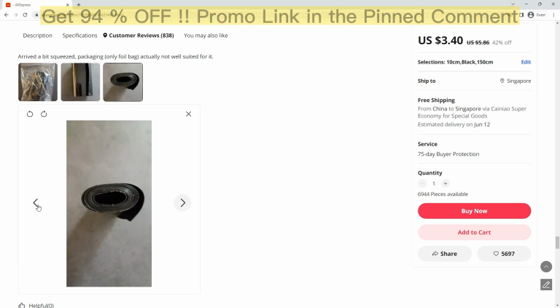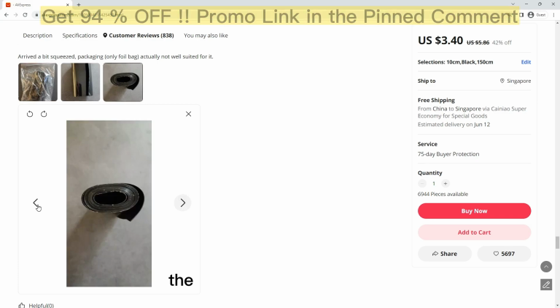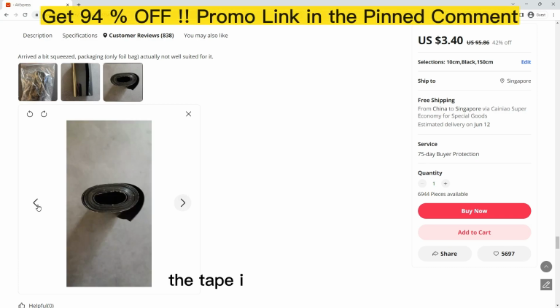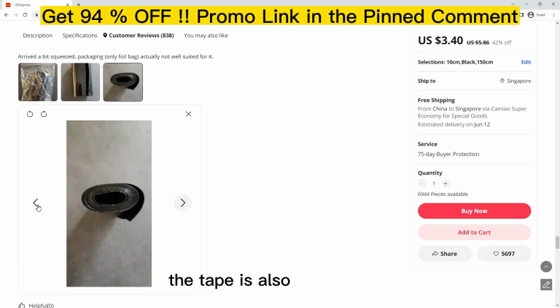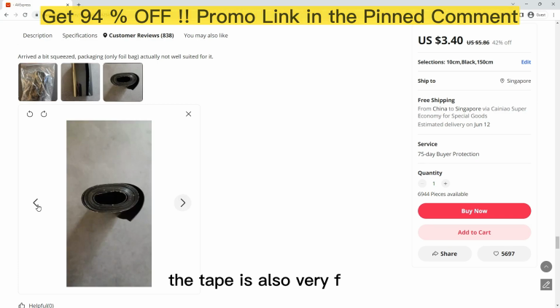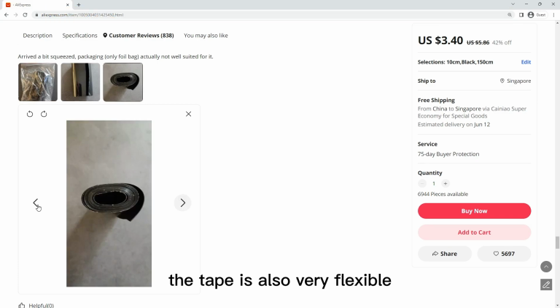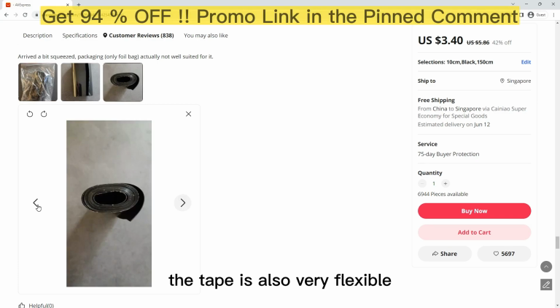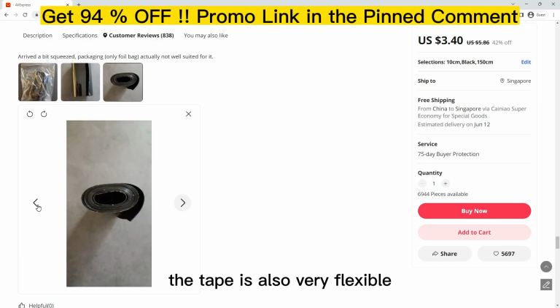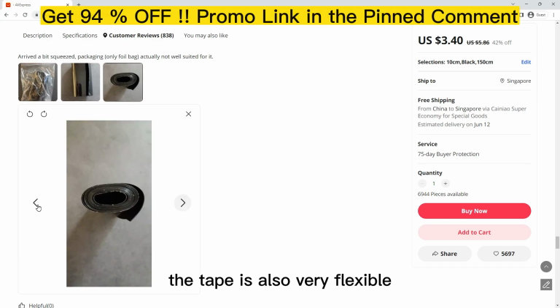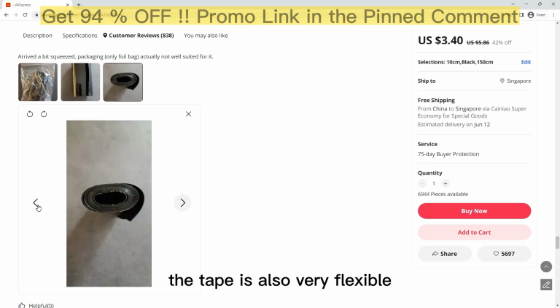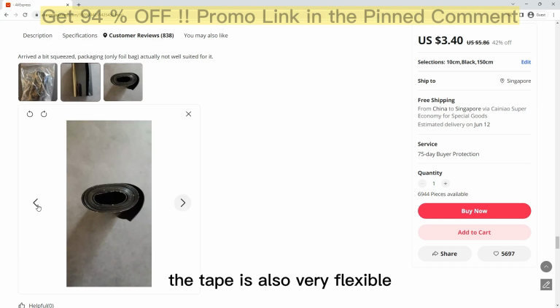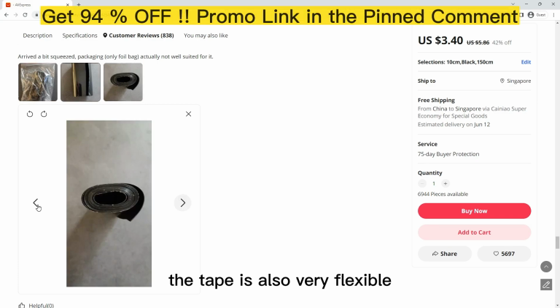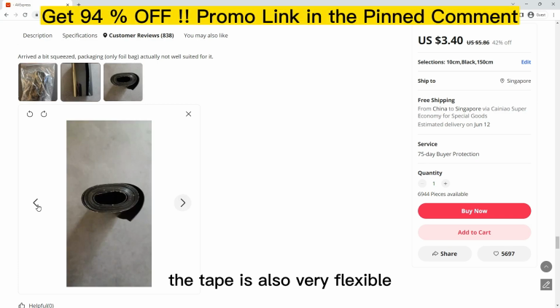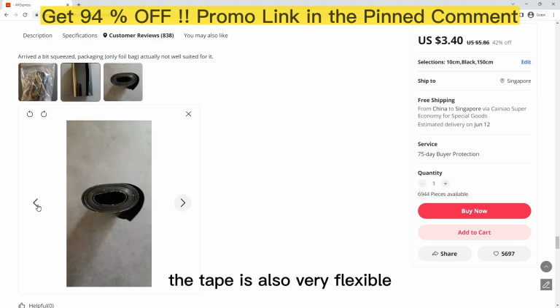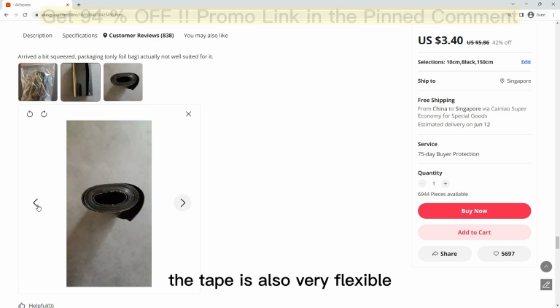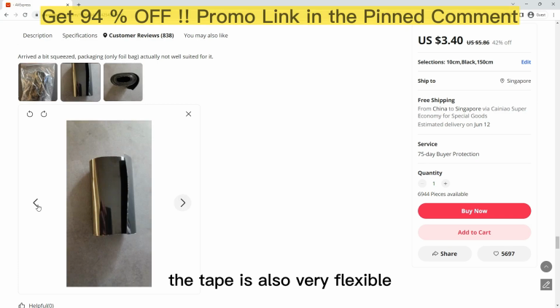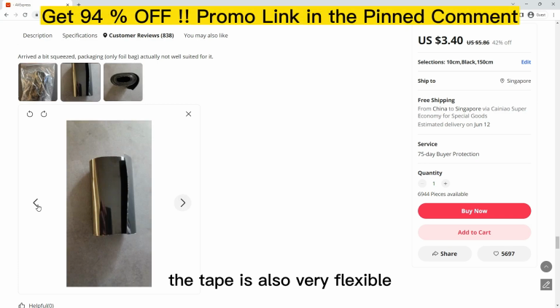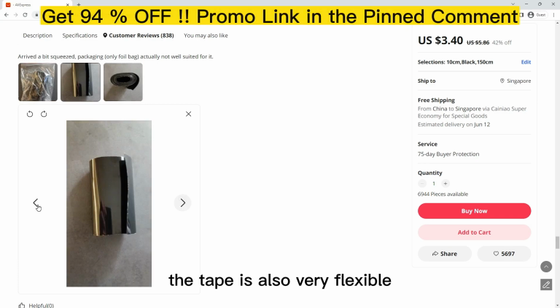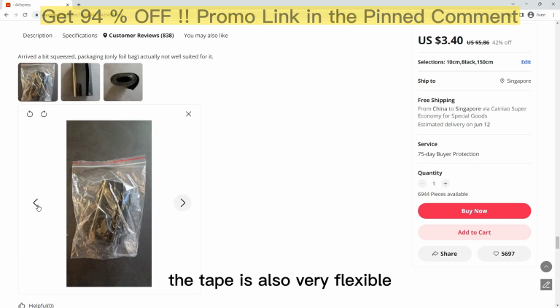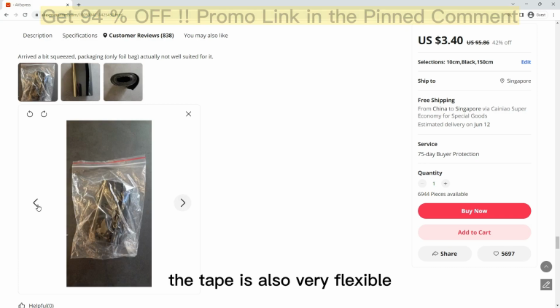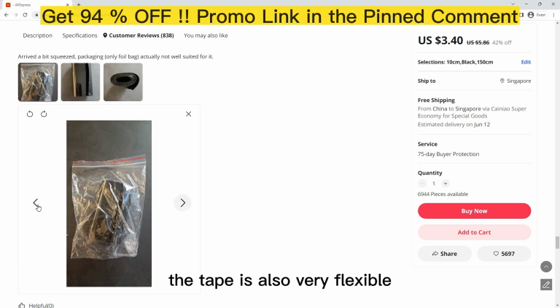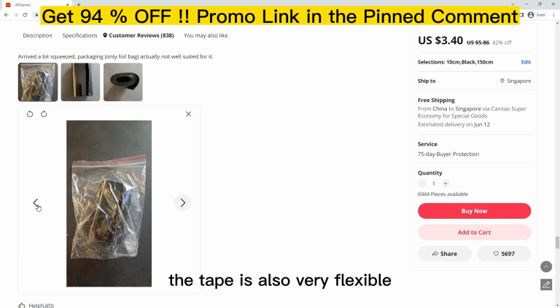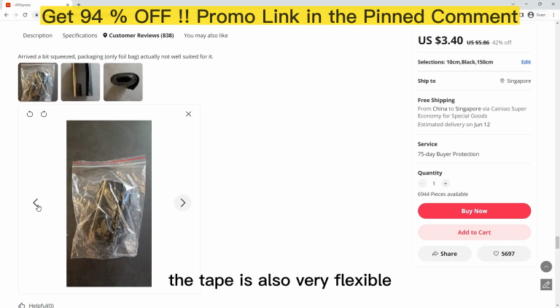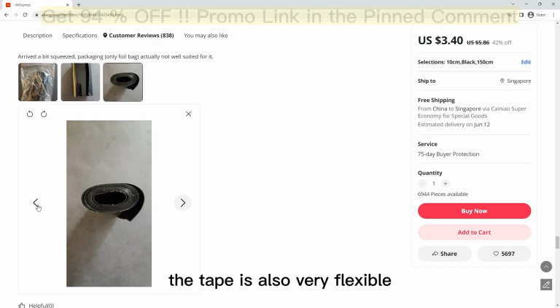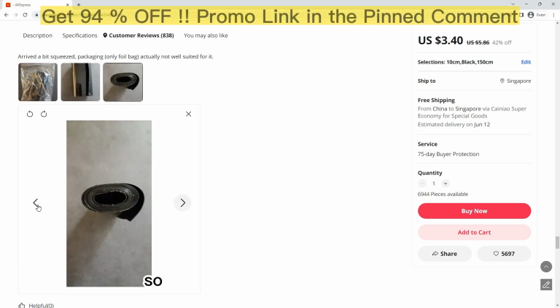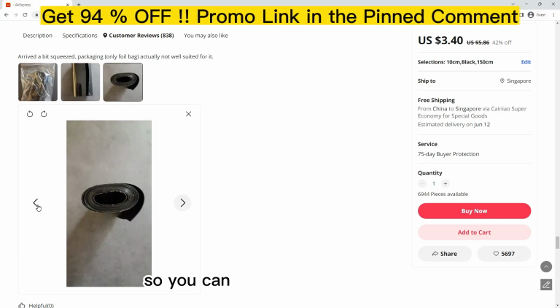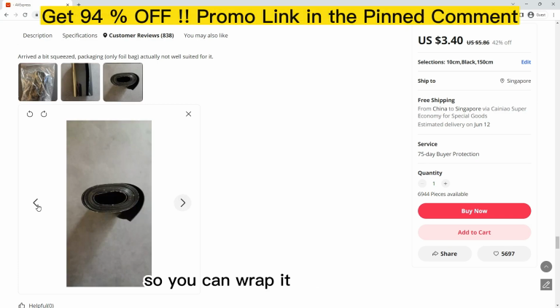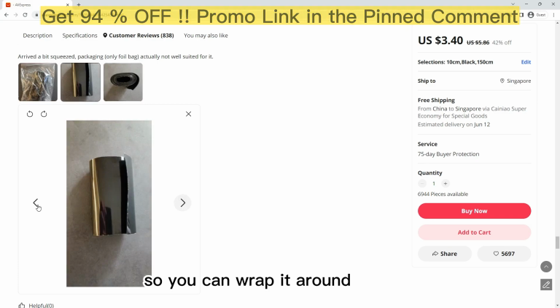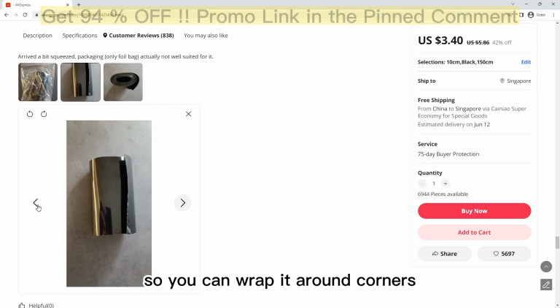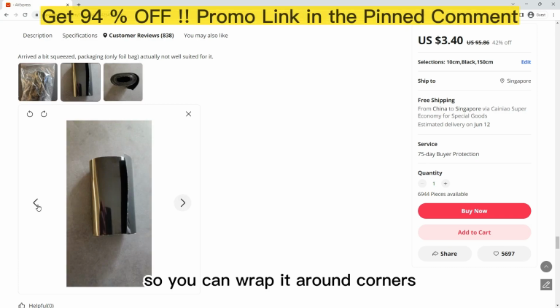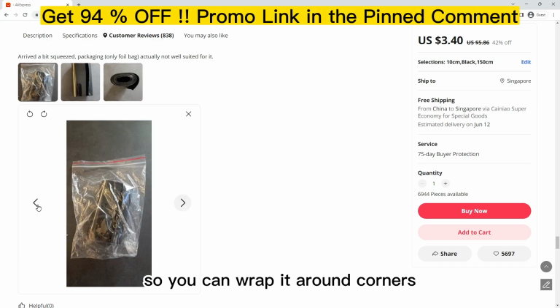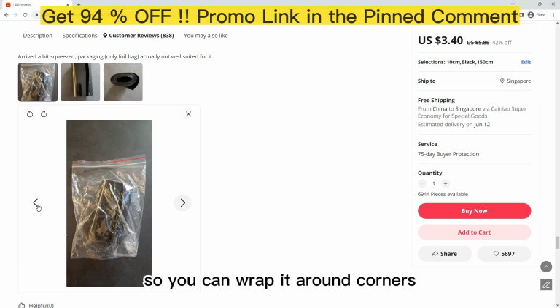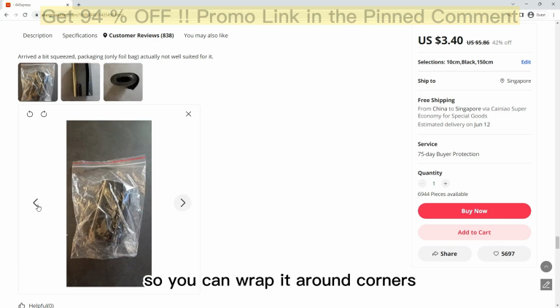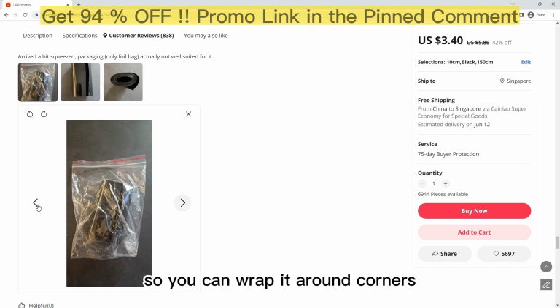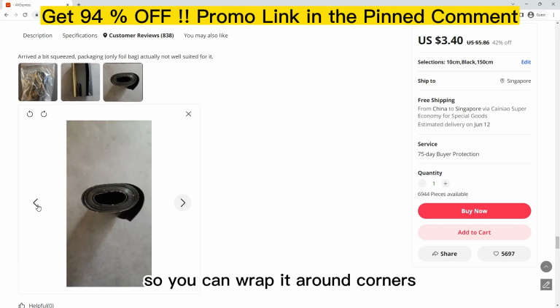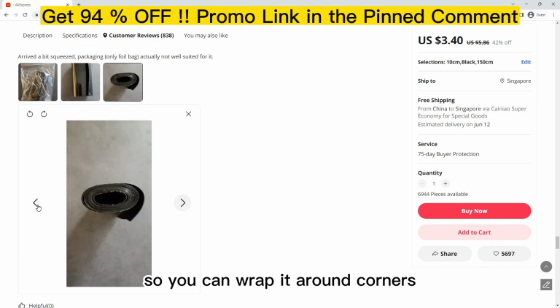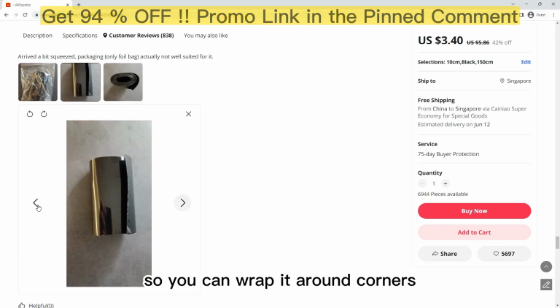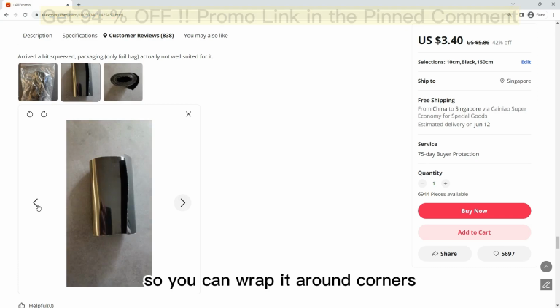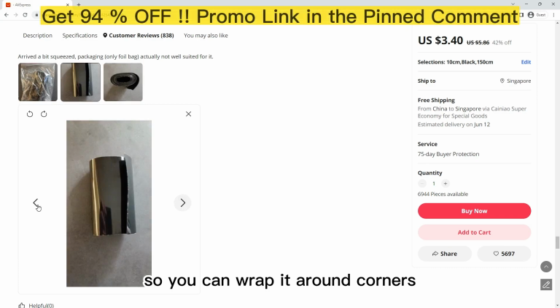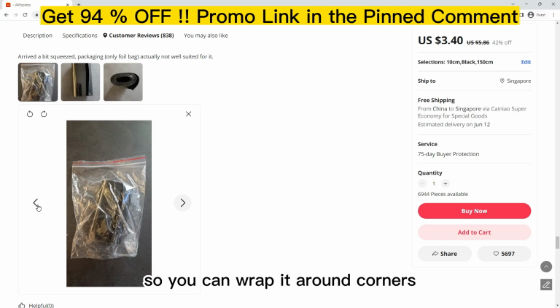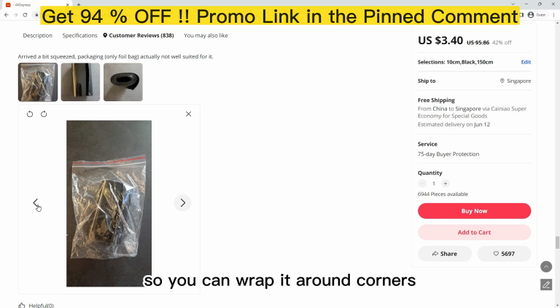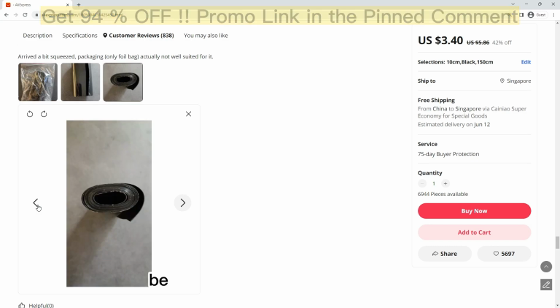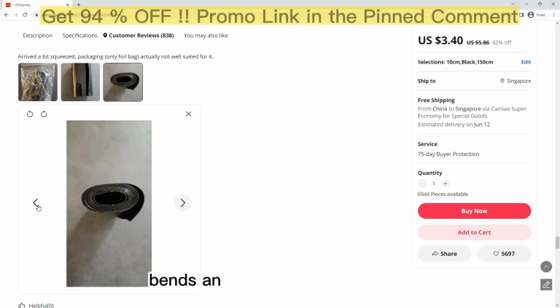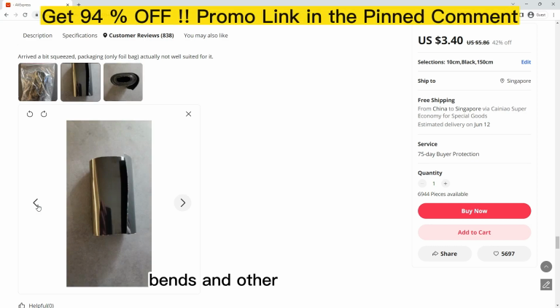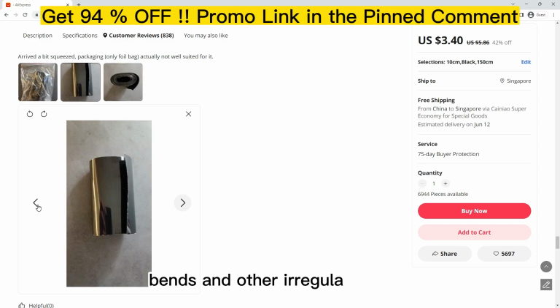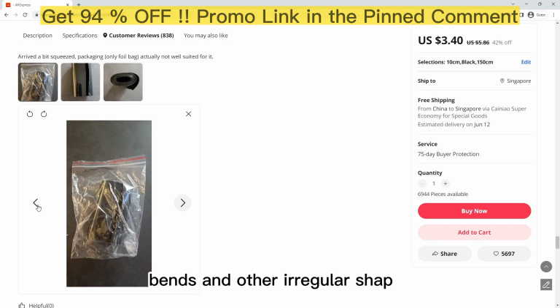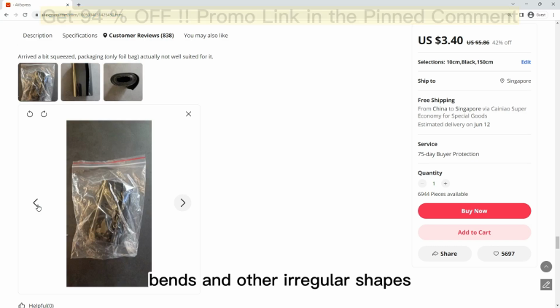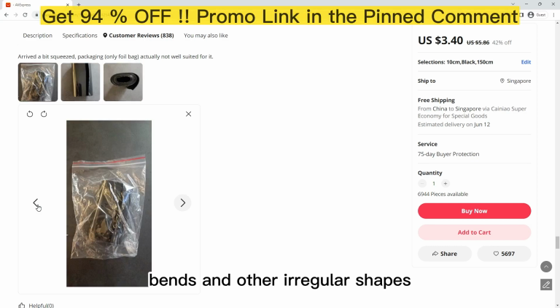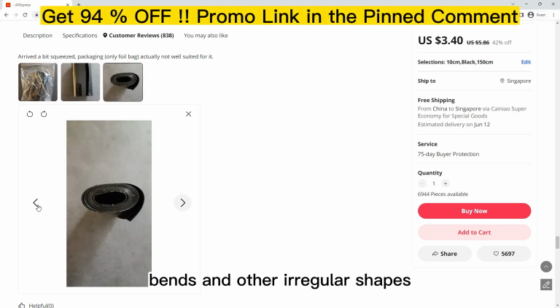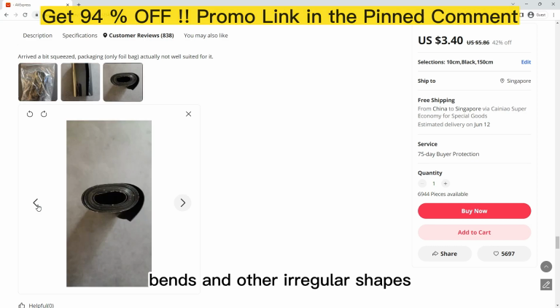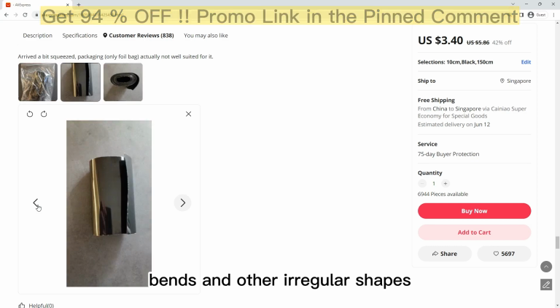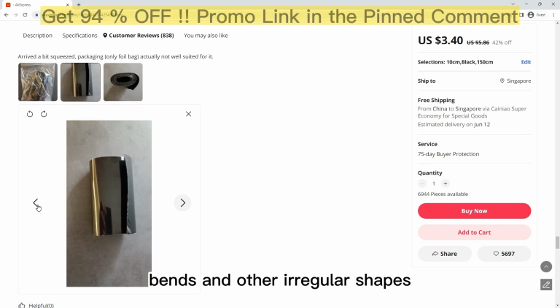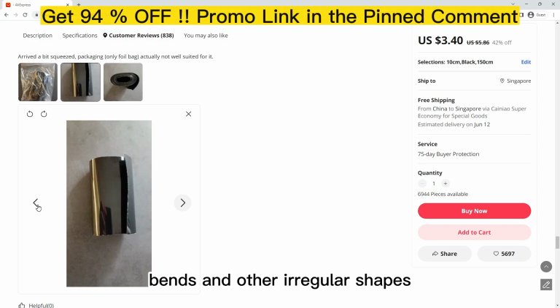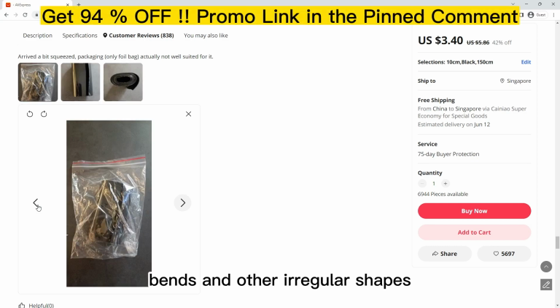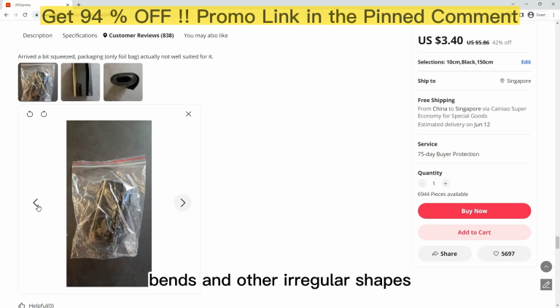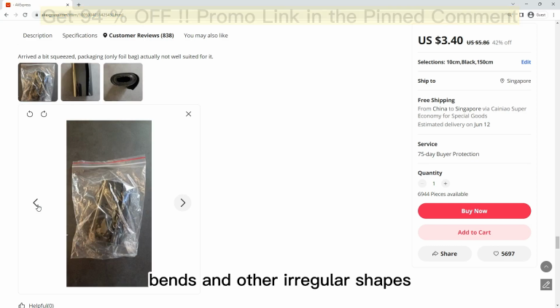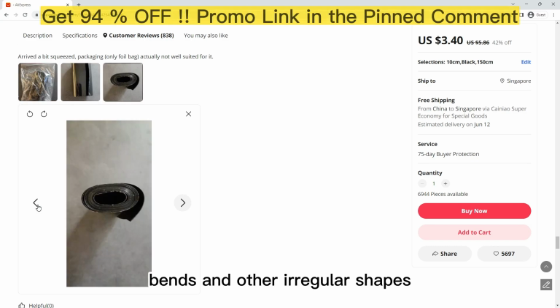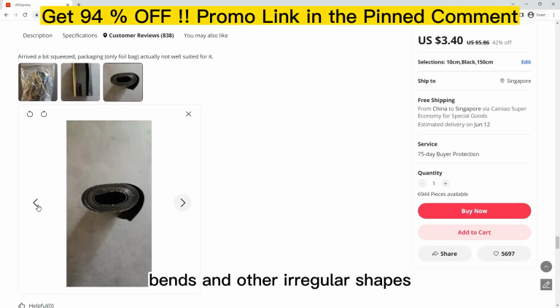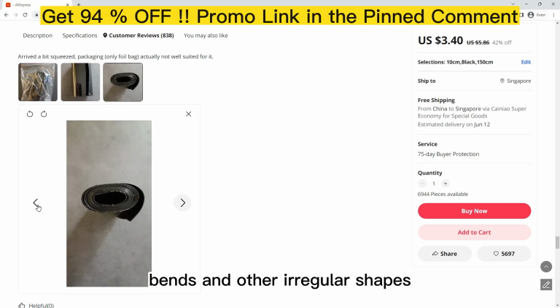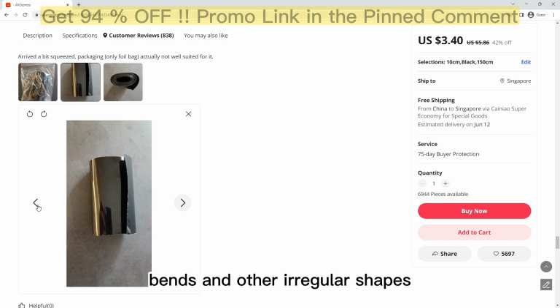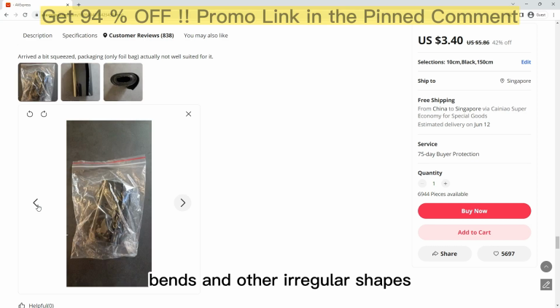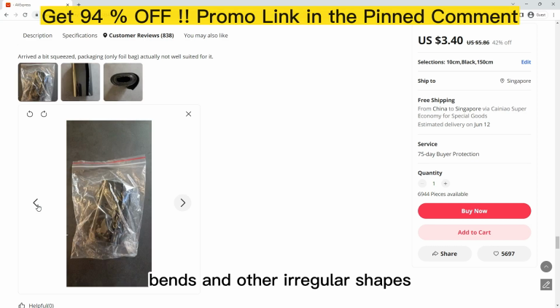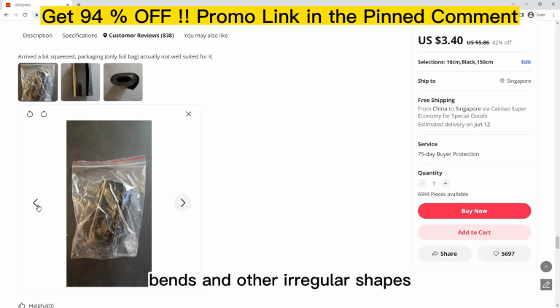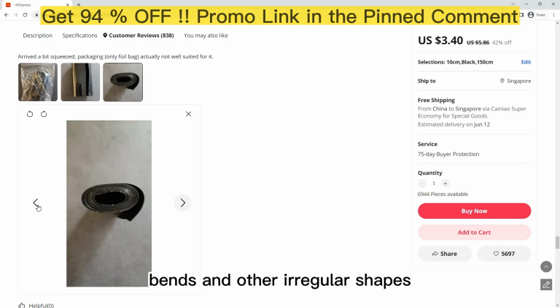The tape is also very flexible, so you can wrap it around corners, bends, and other irregular shapes.